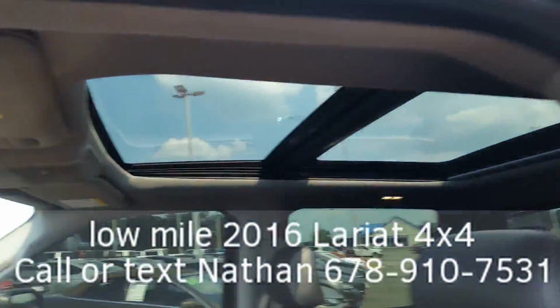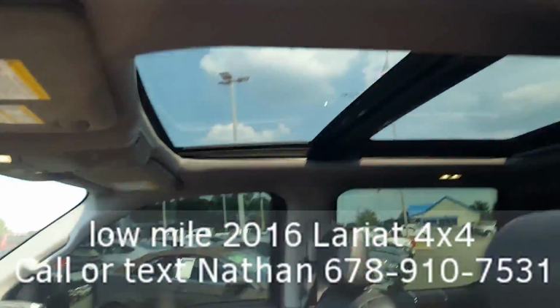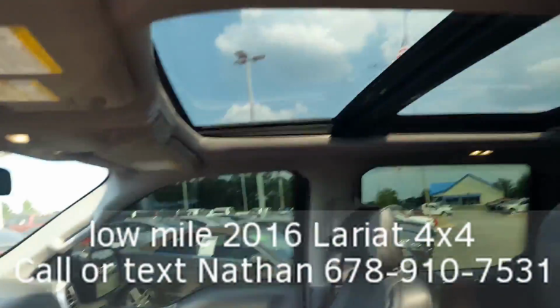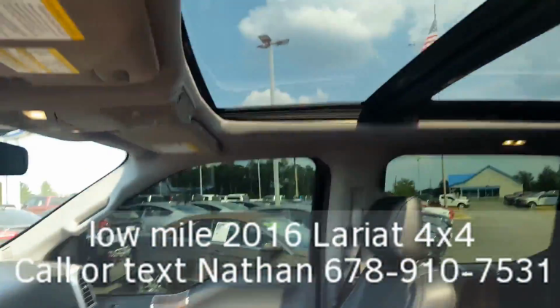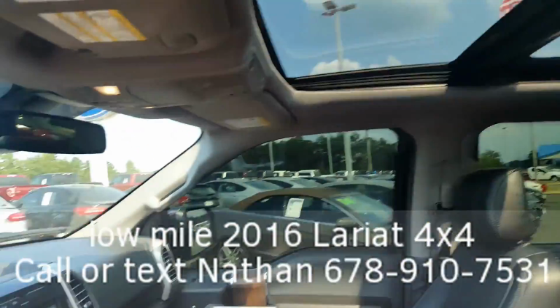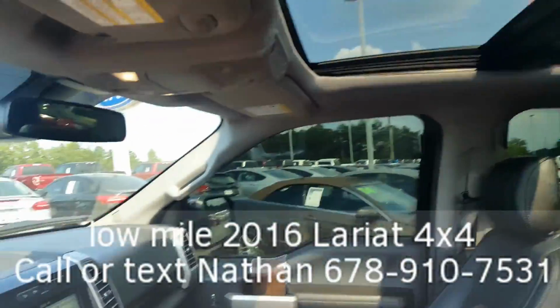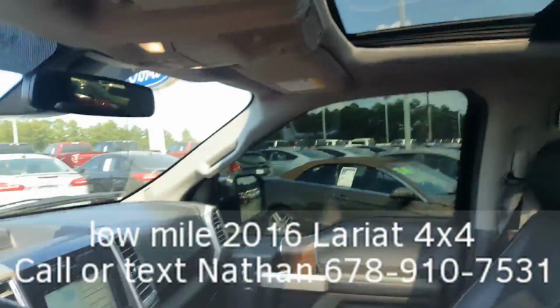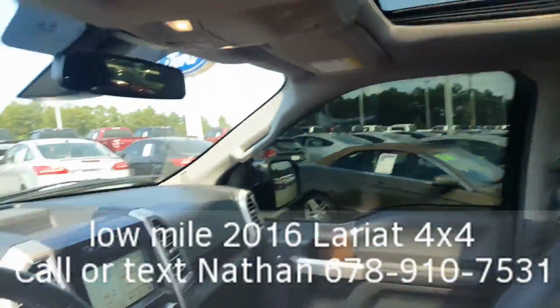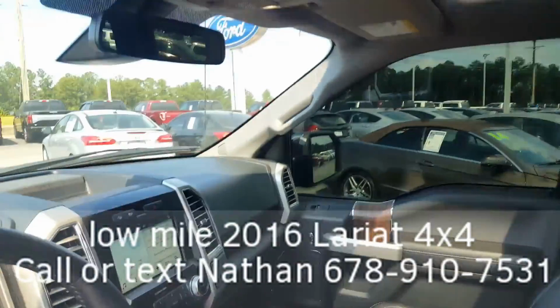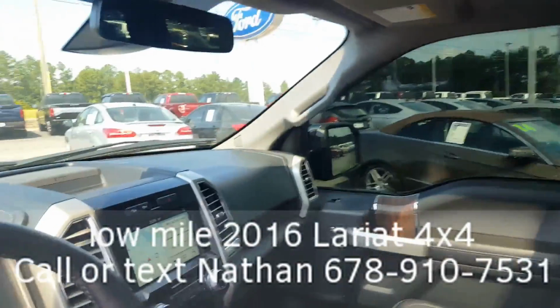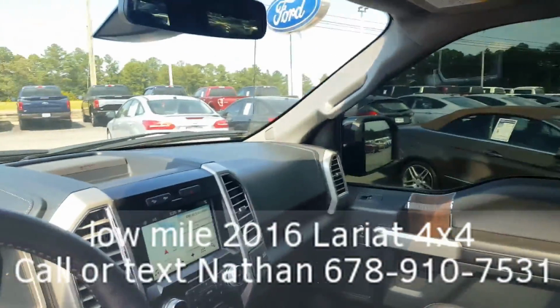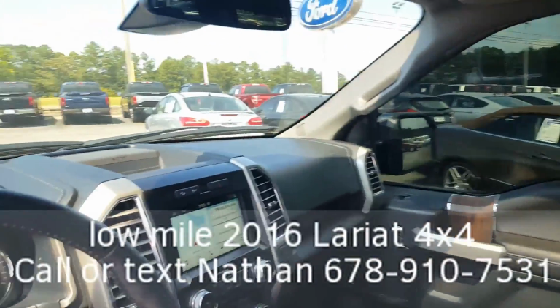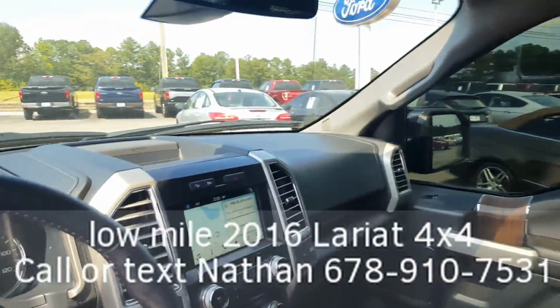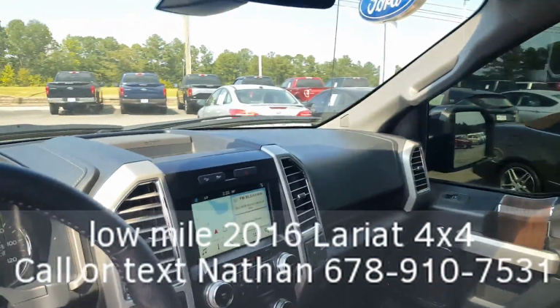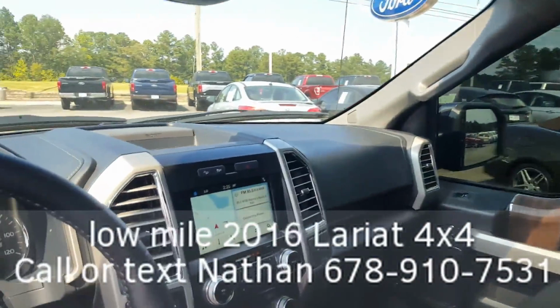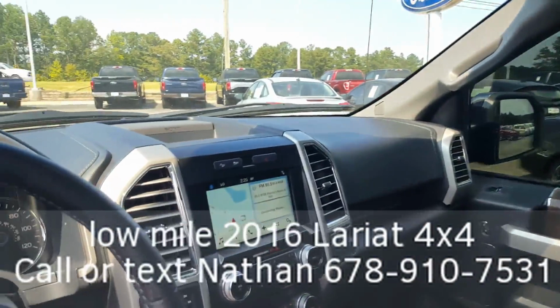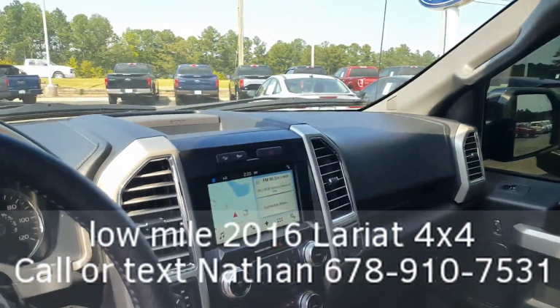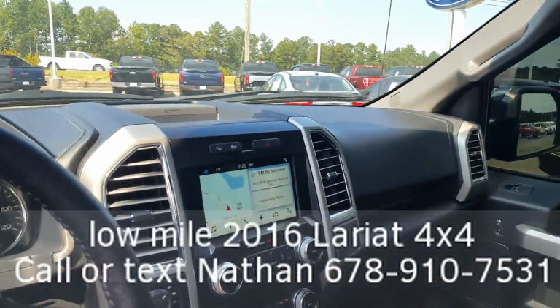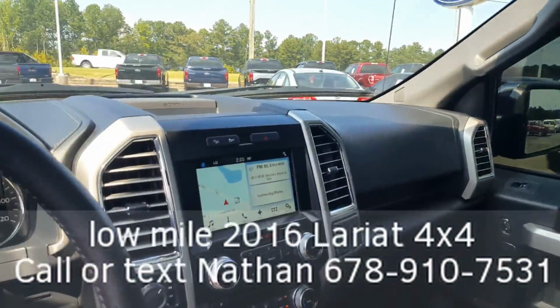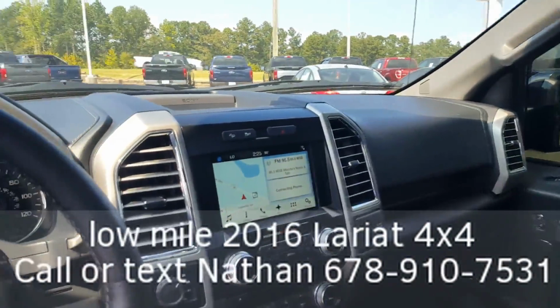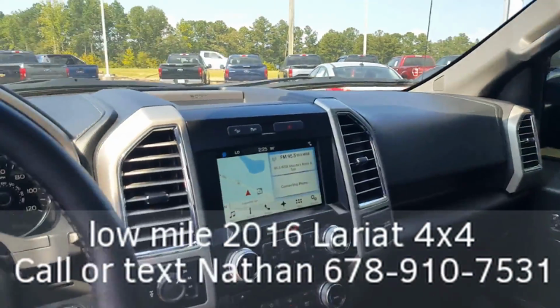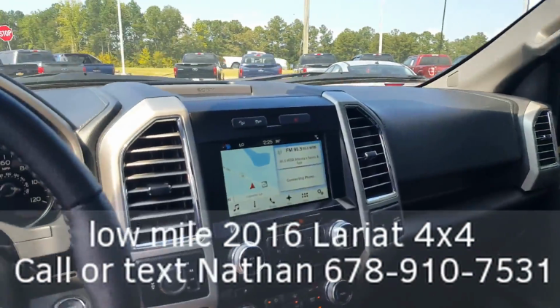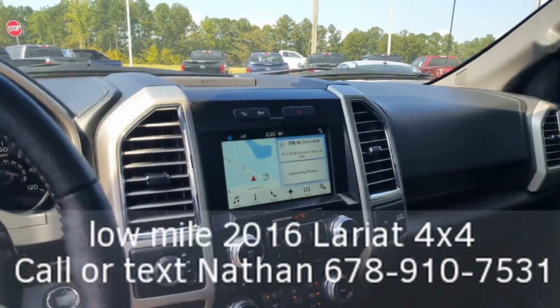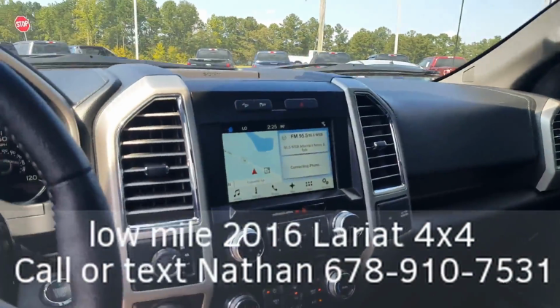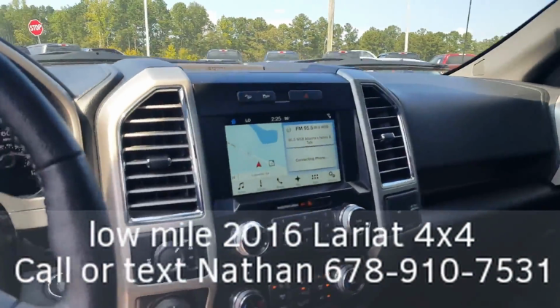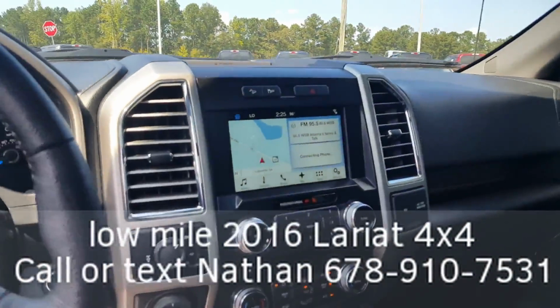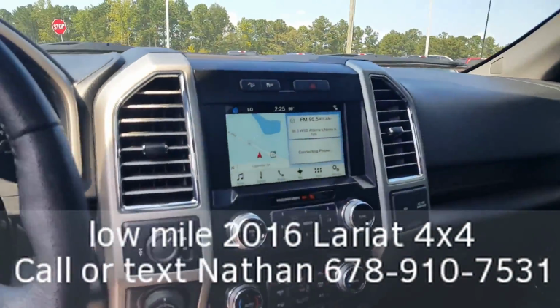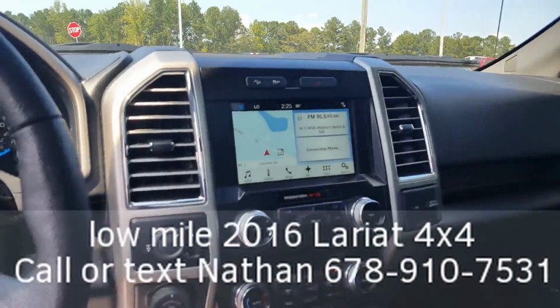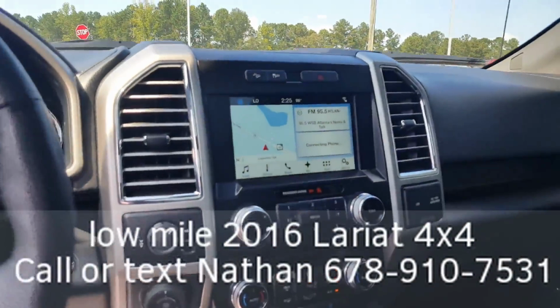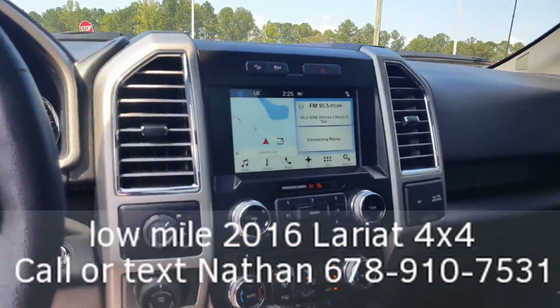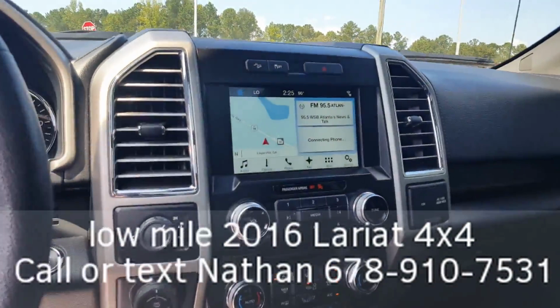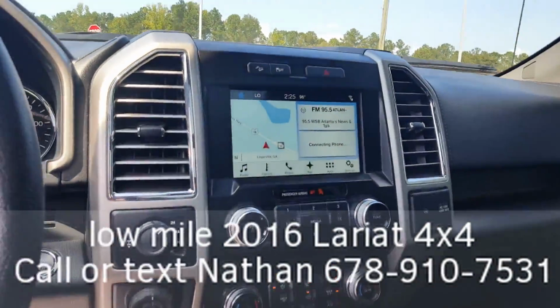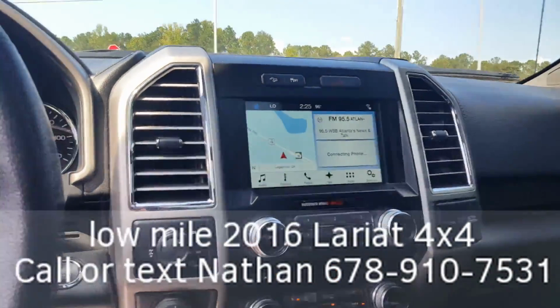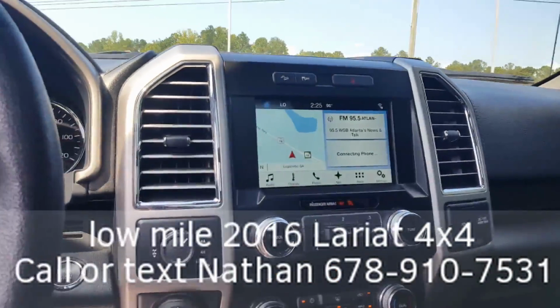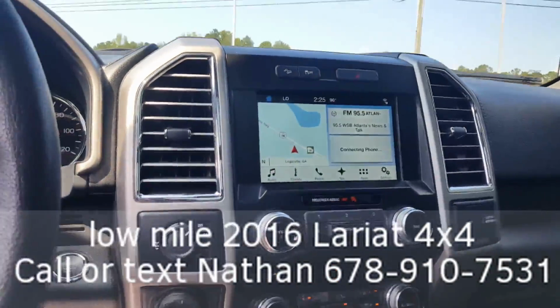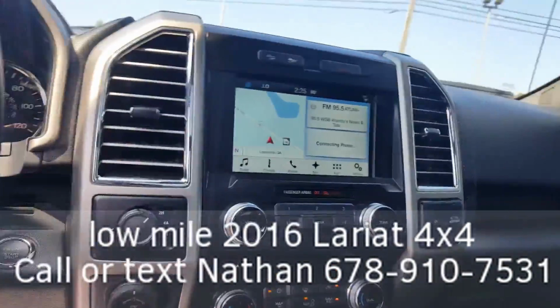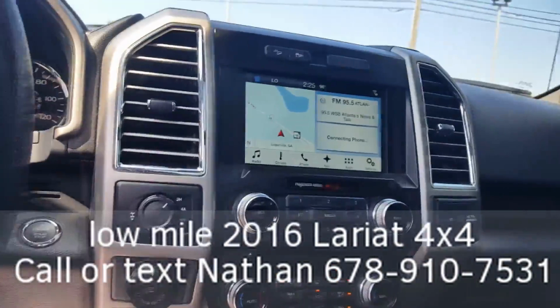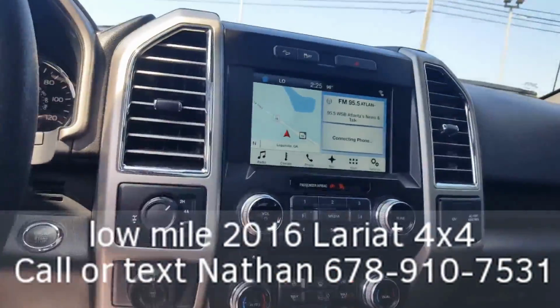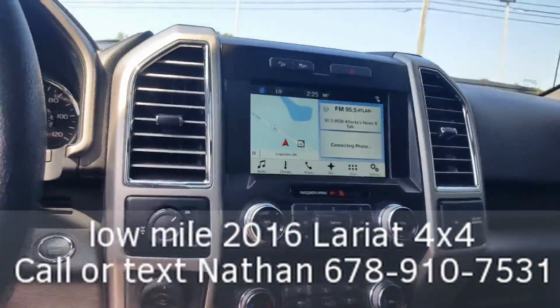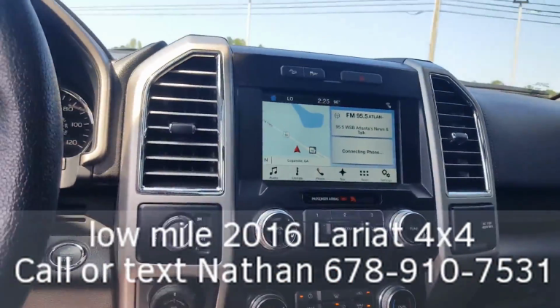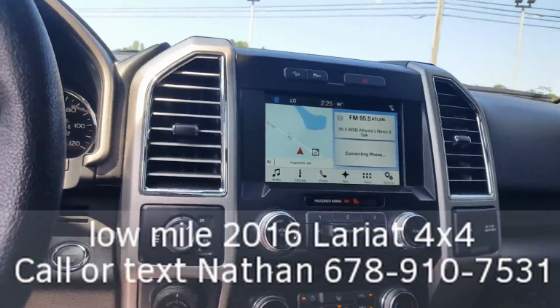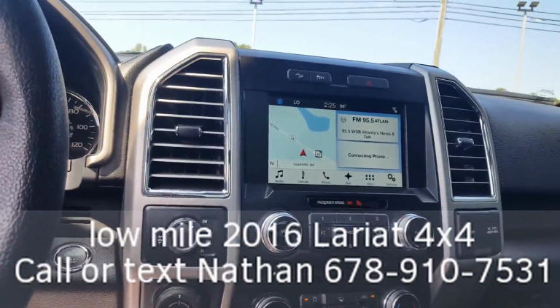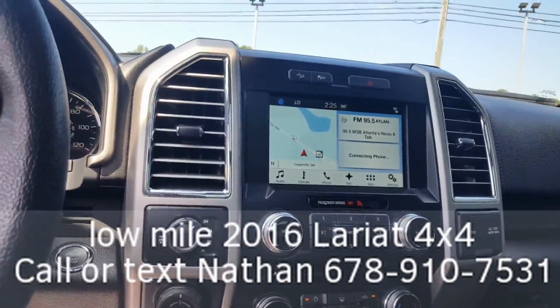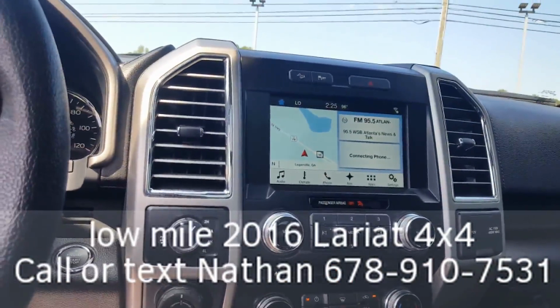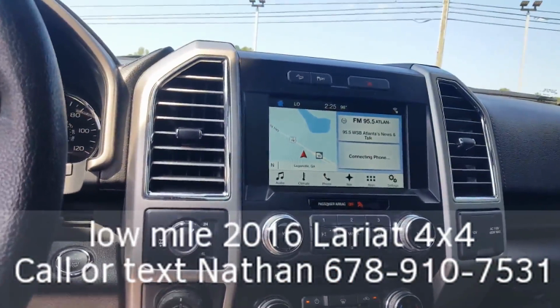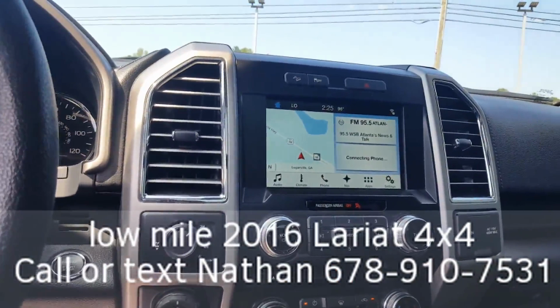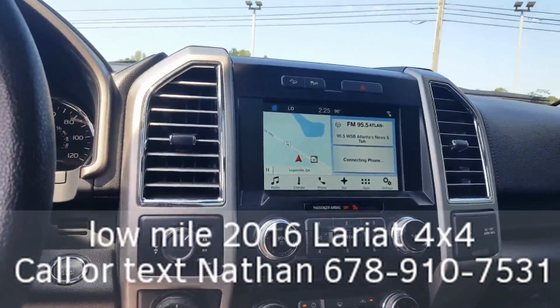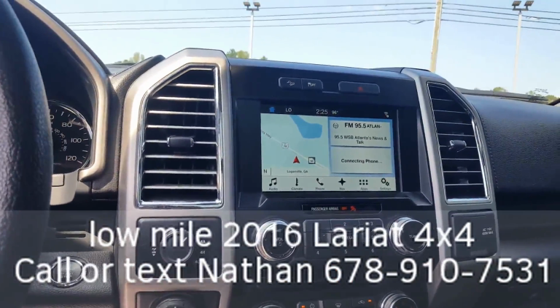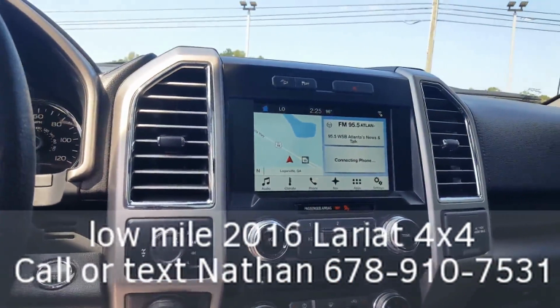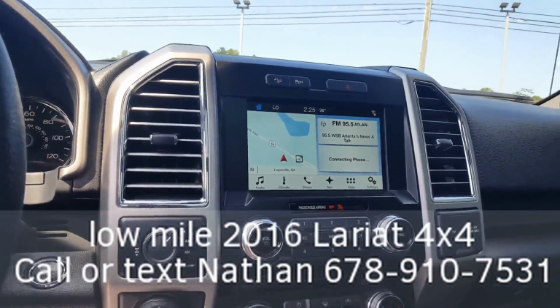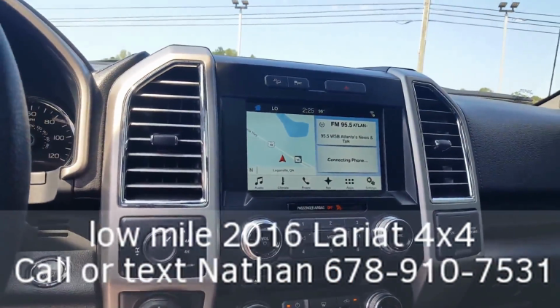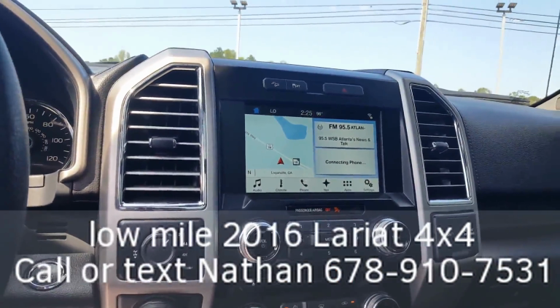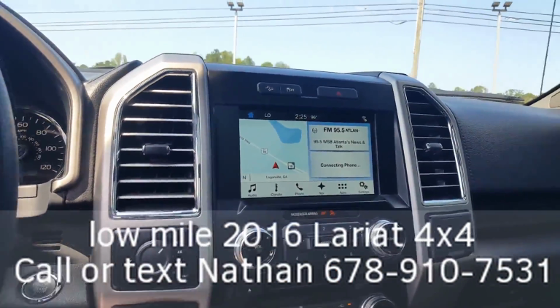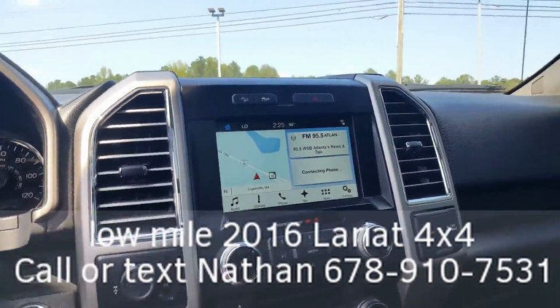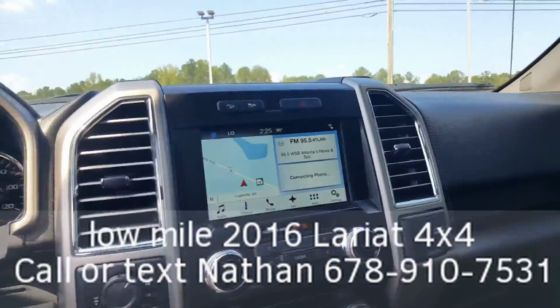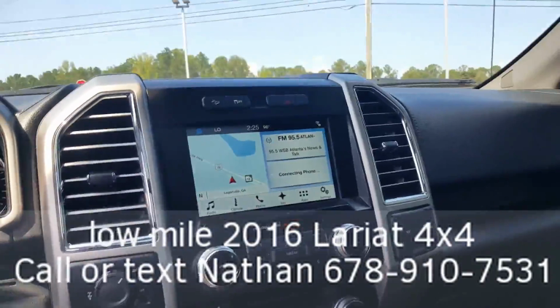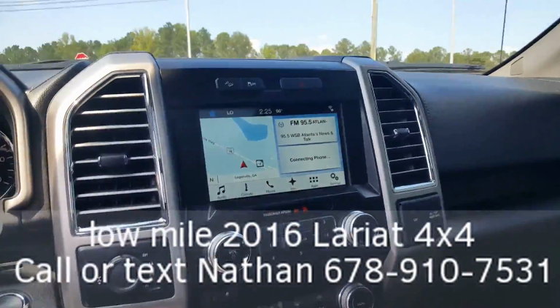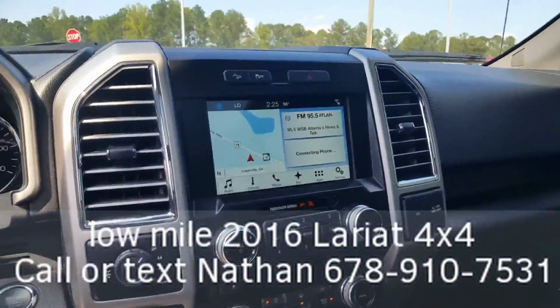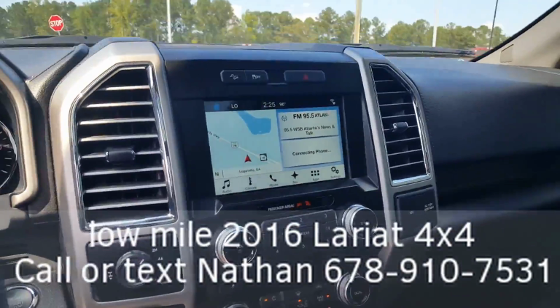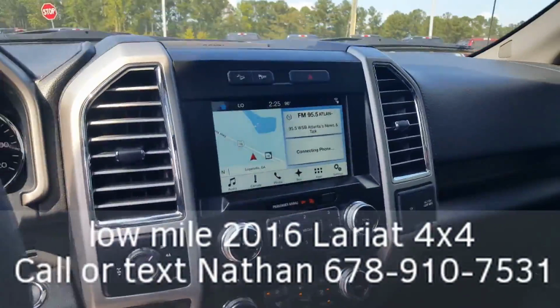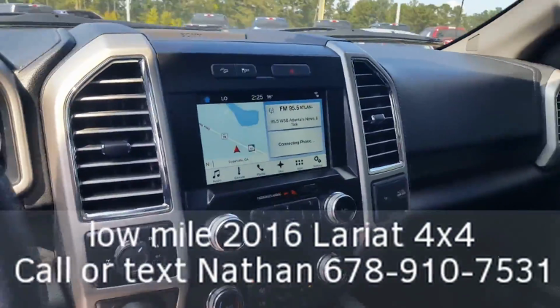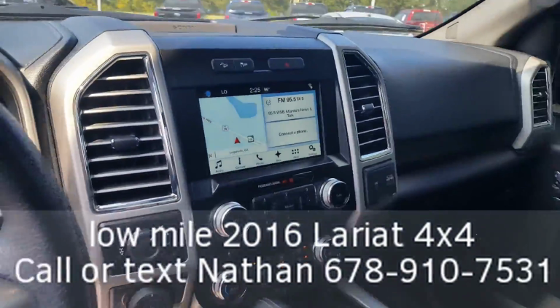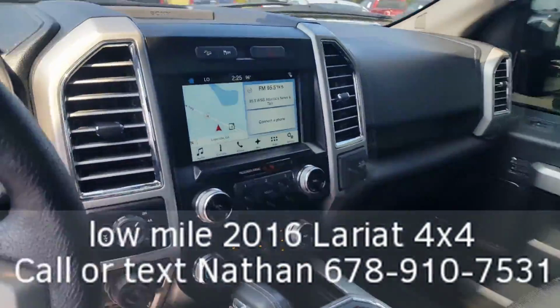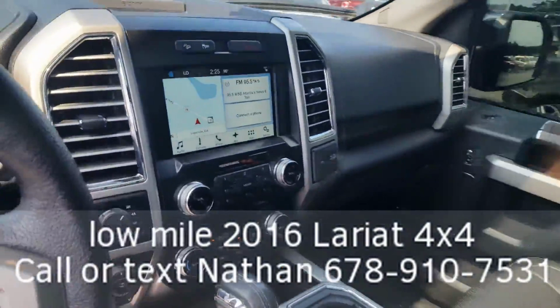Power moonroof, navigation system, locking rear axle. Does have your shift on the fly four-wheel drive, your pro trailer backup assist.